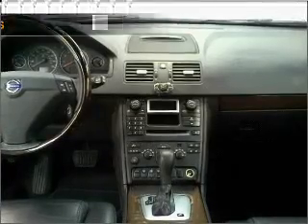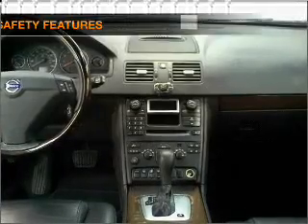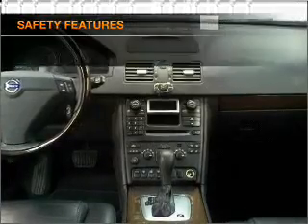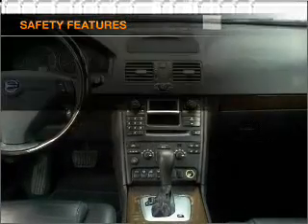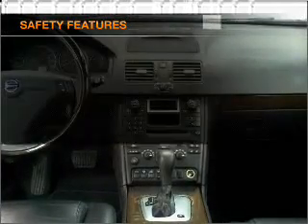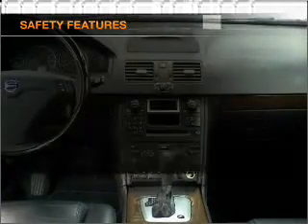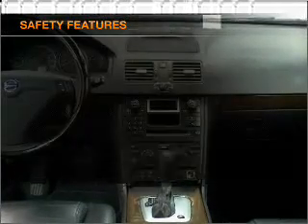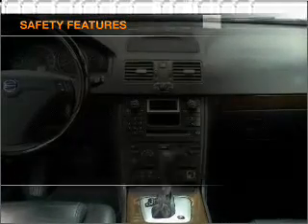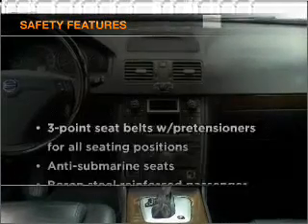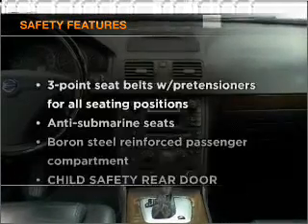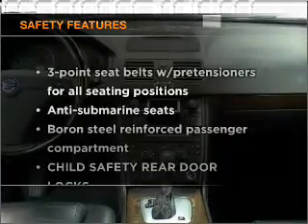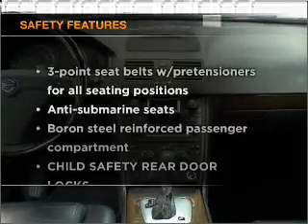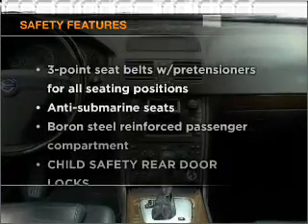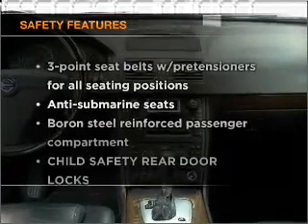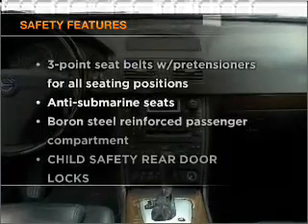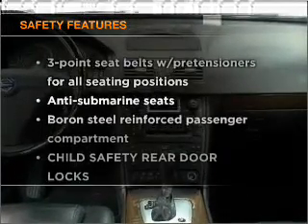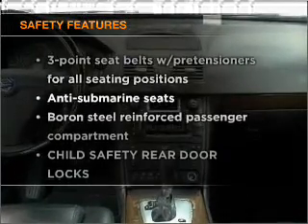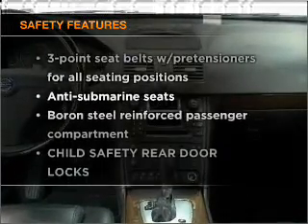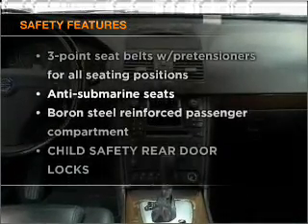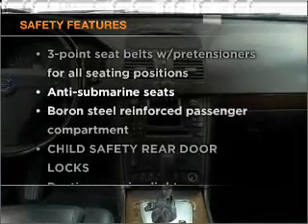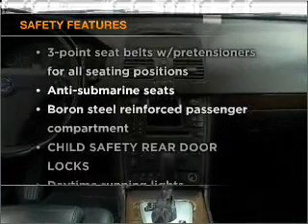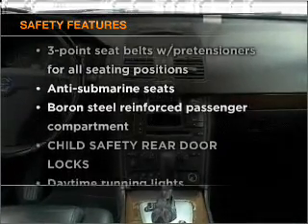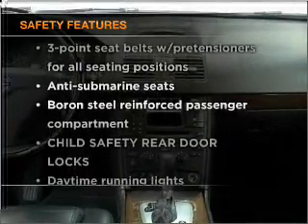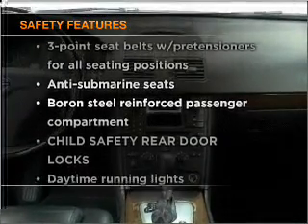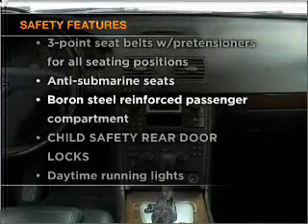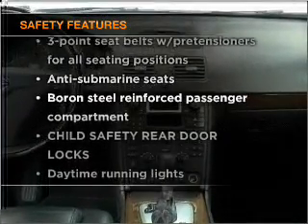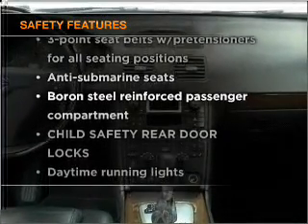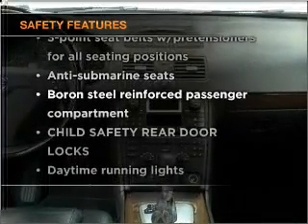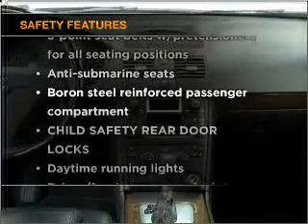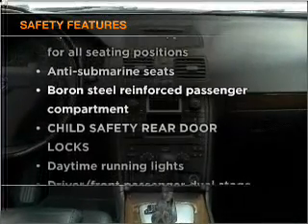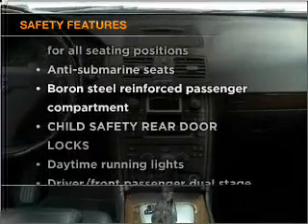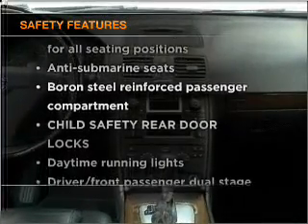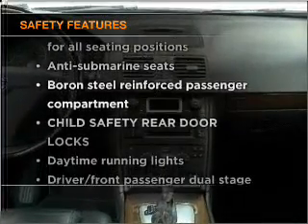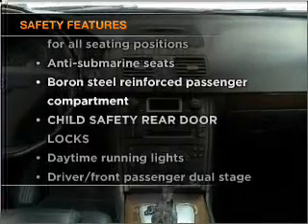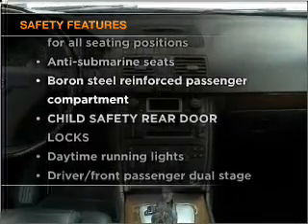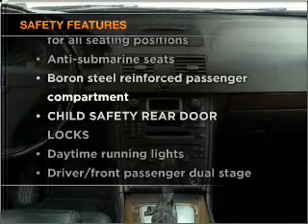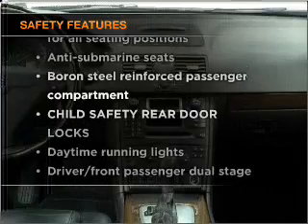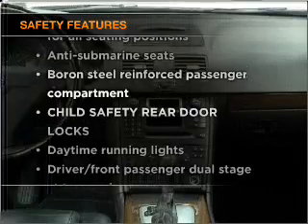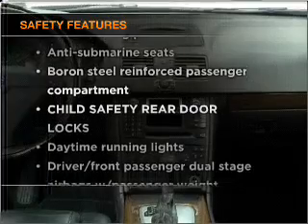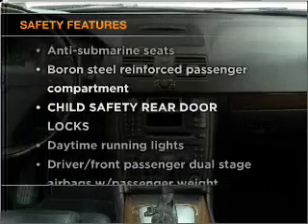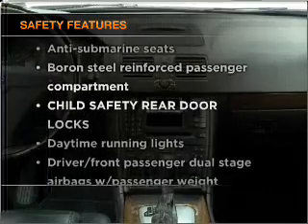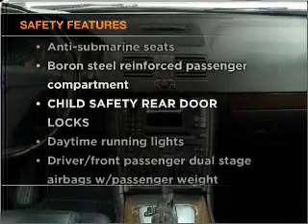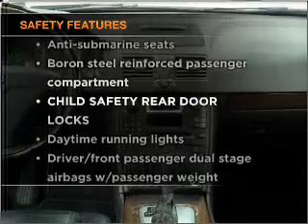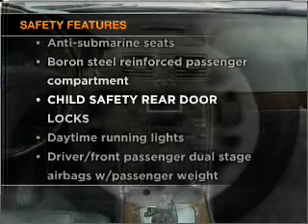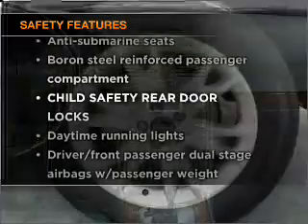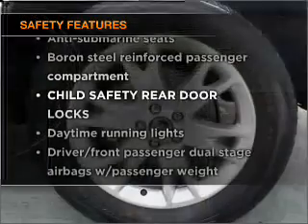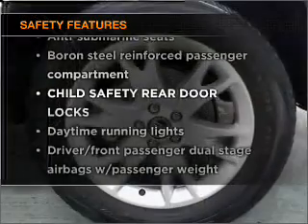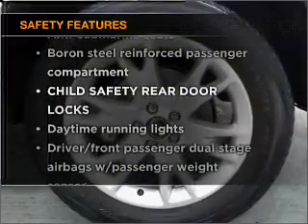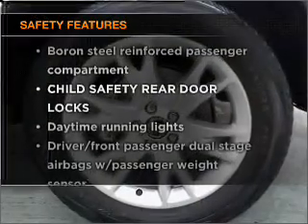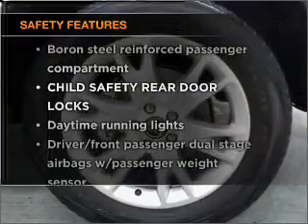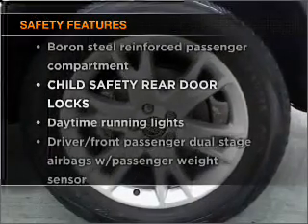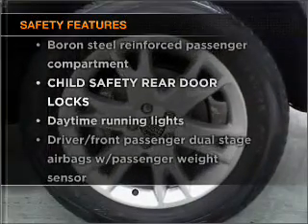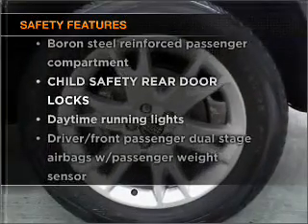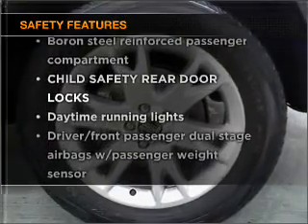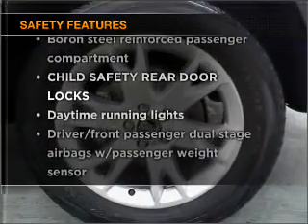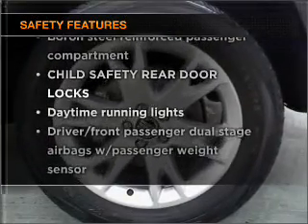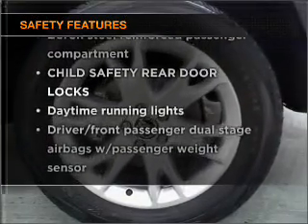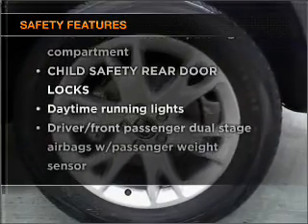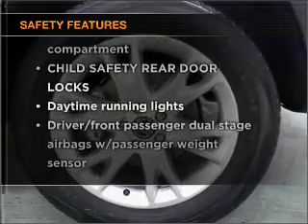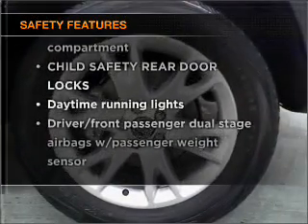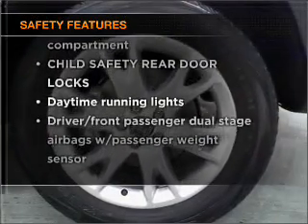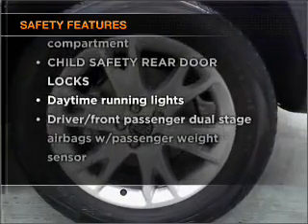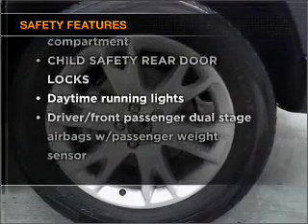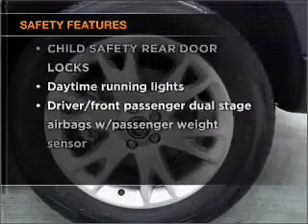Safety is often a big concern. And if it's important to you, know this car is equipped with the right safety equipment.